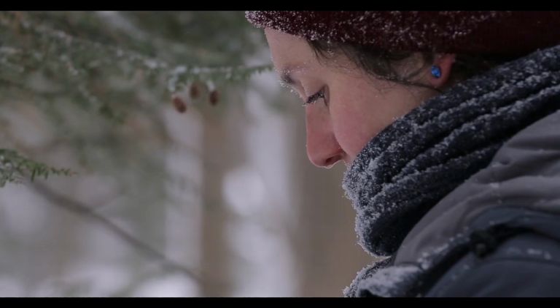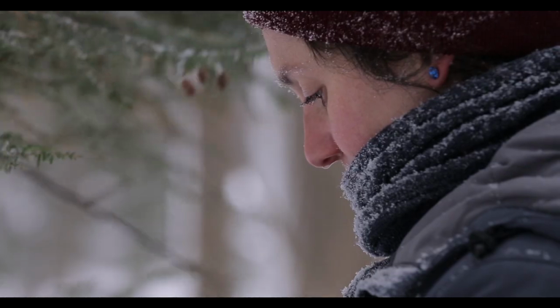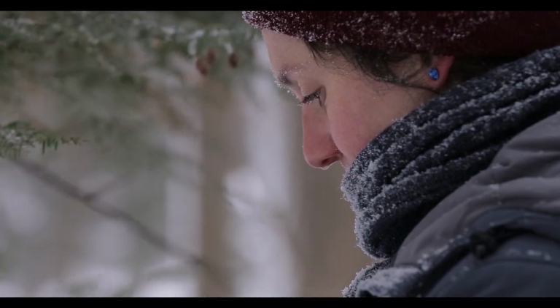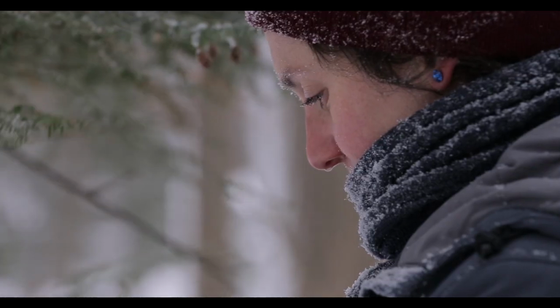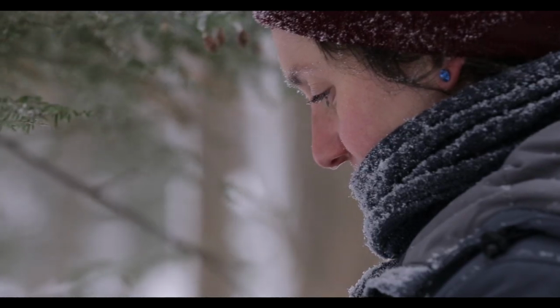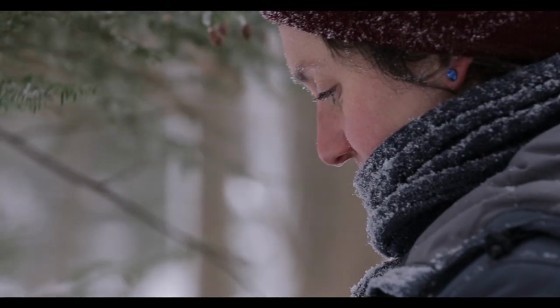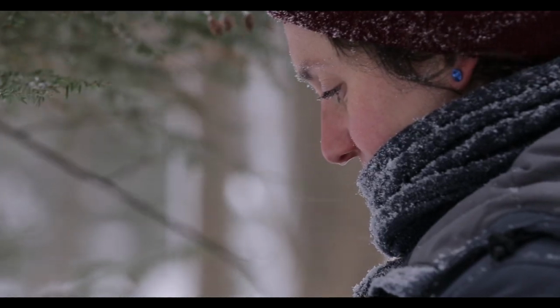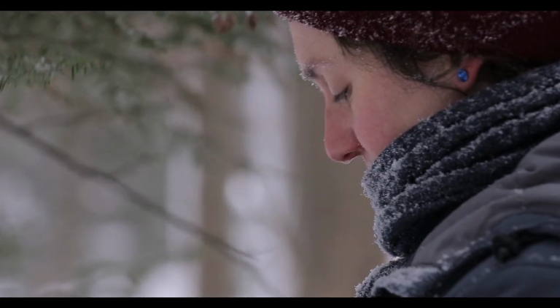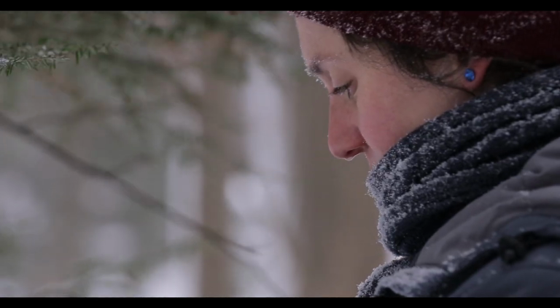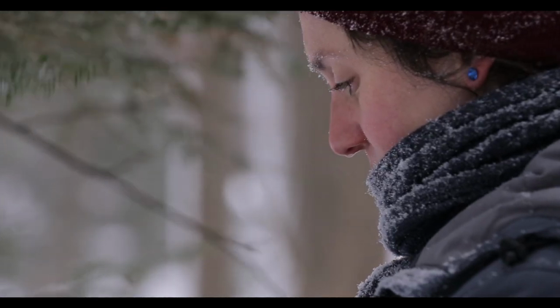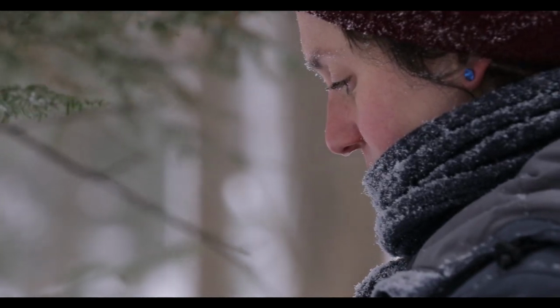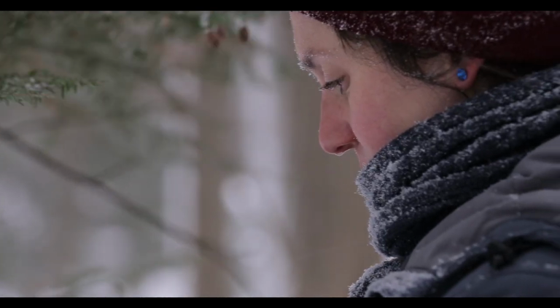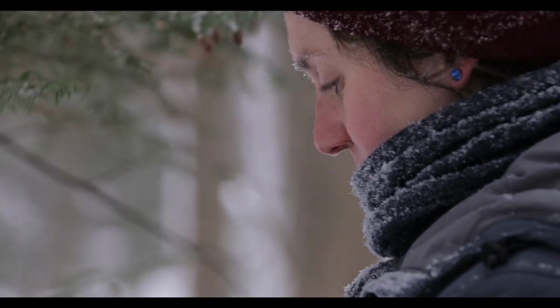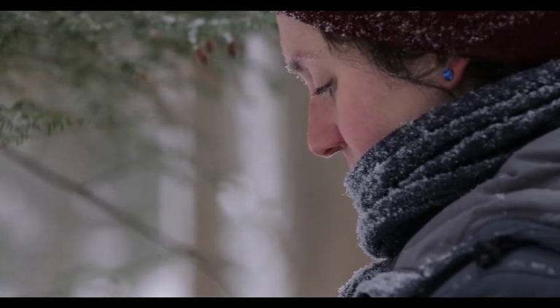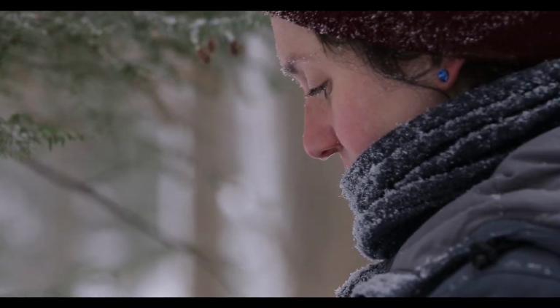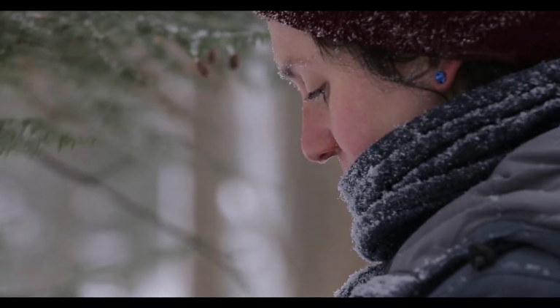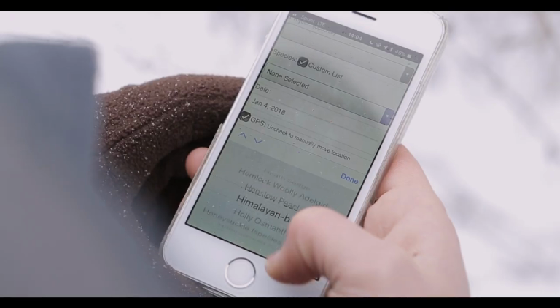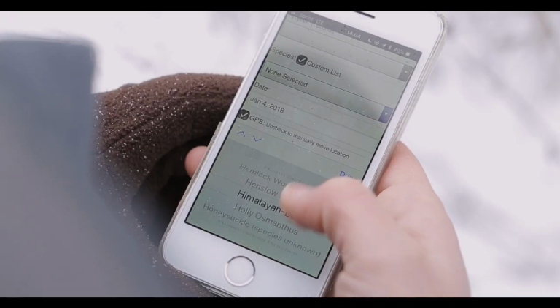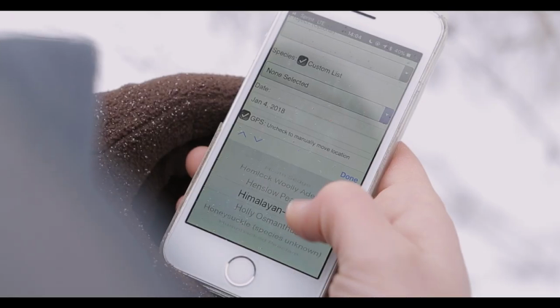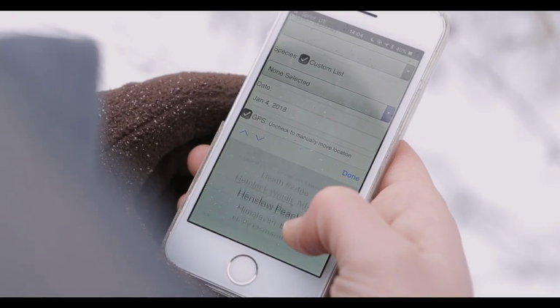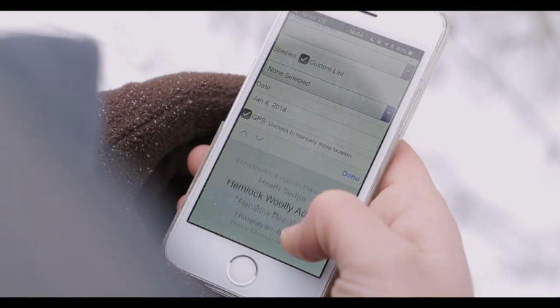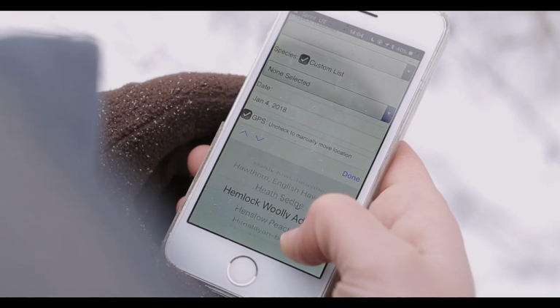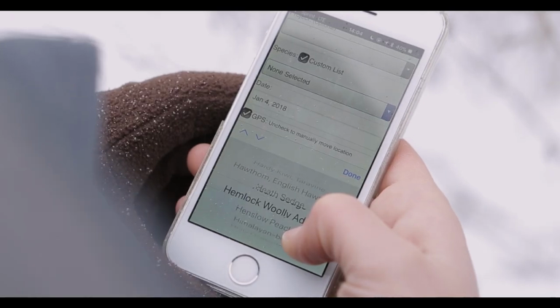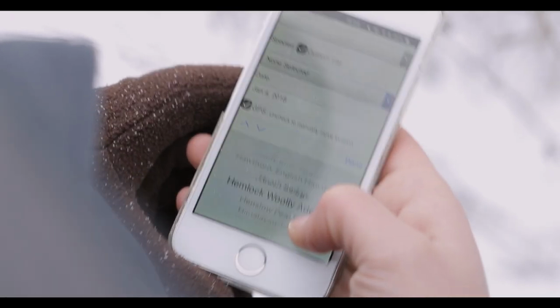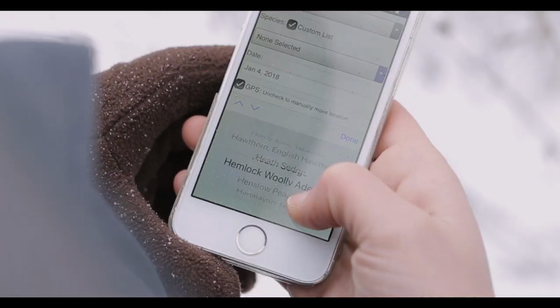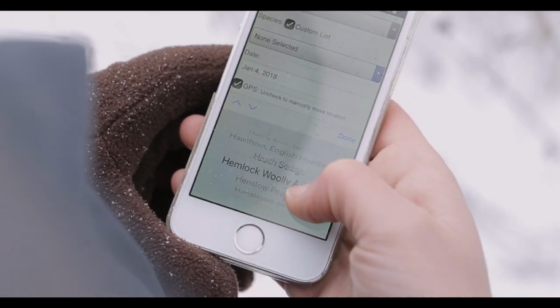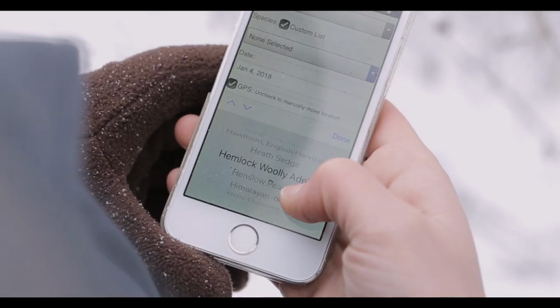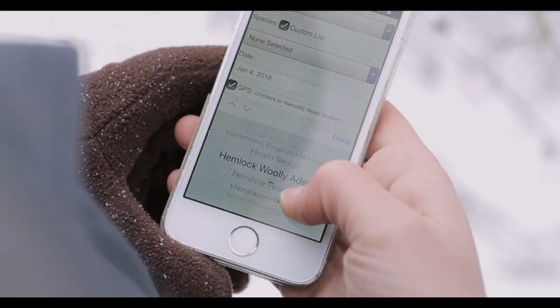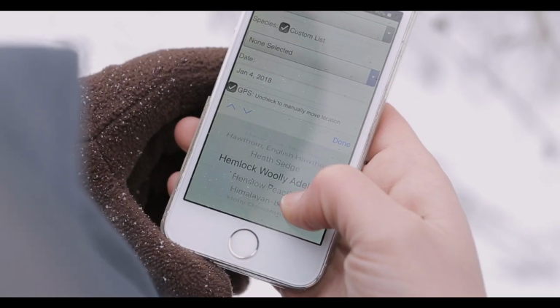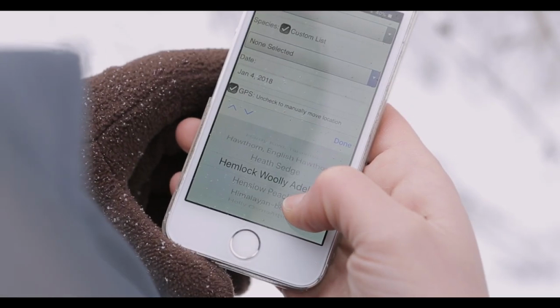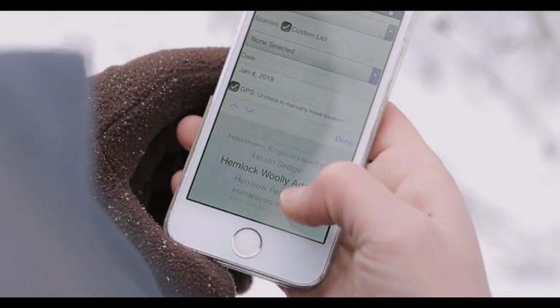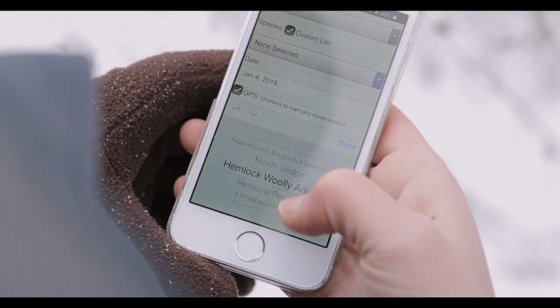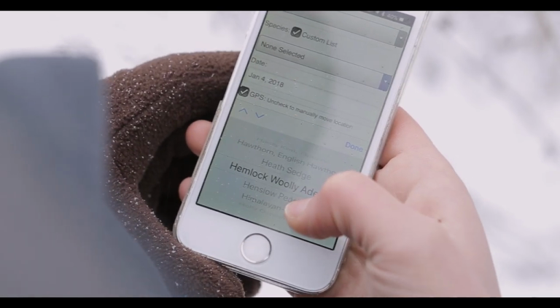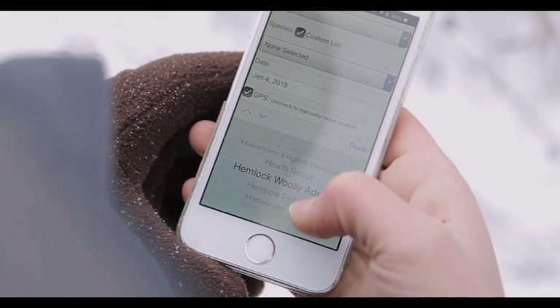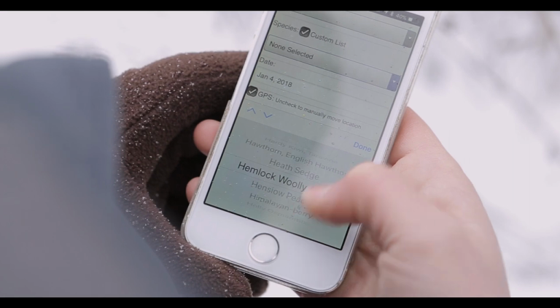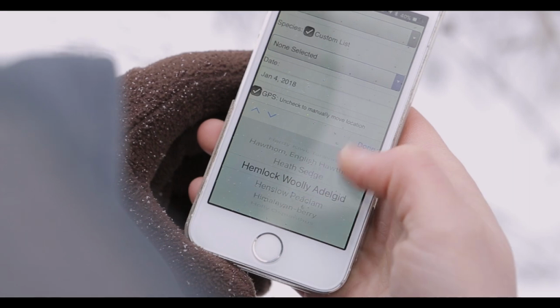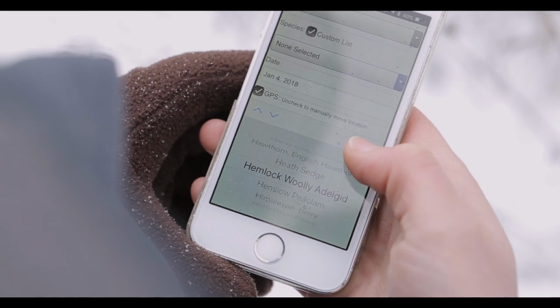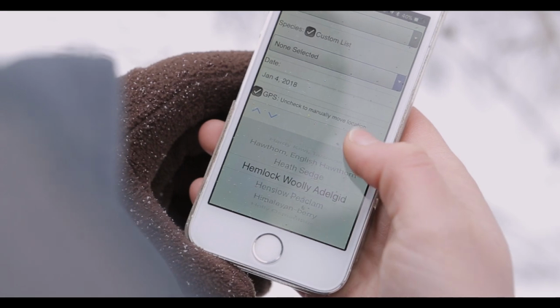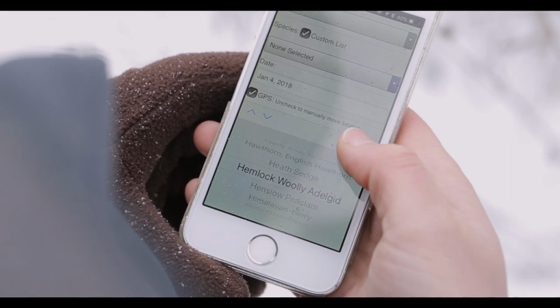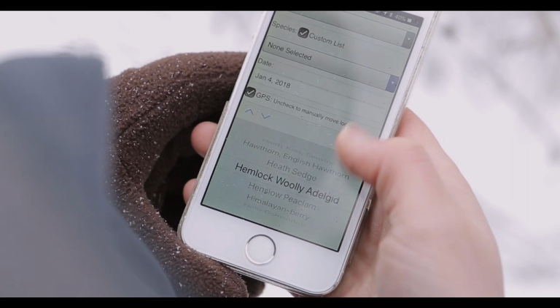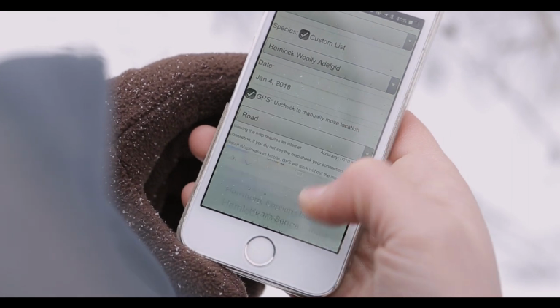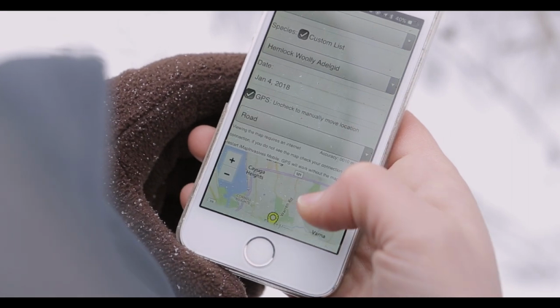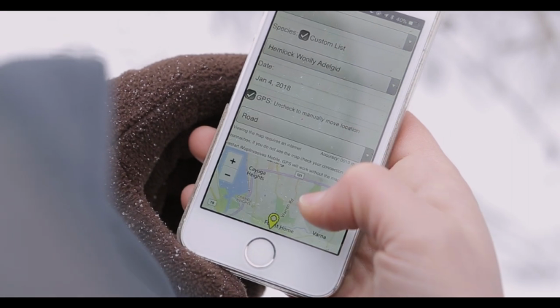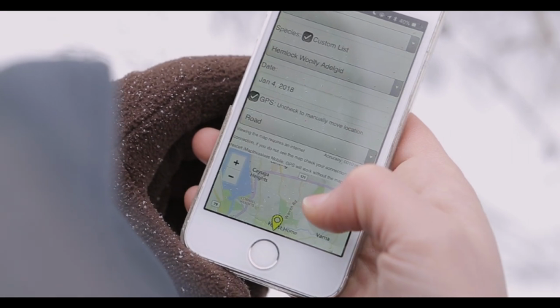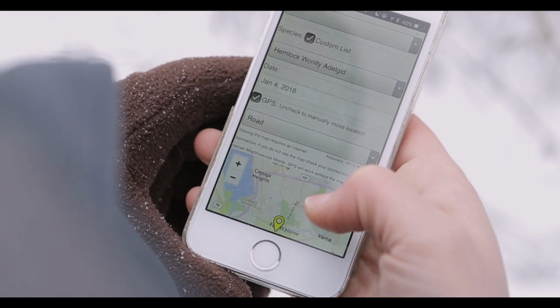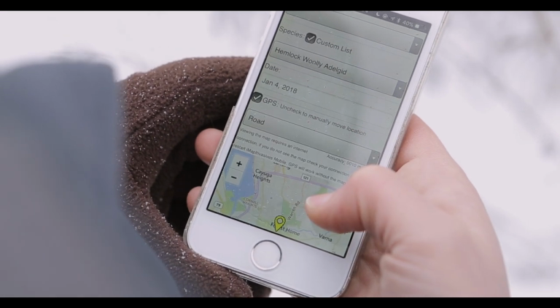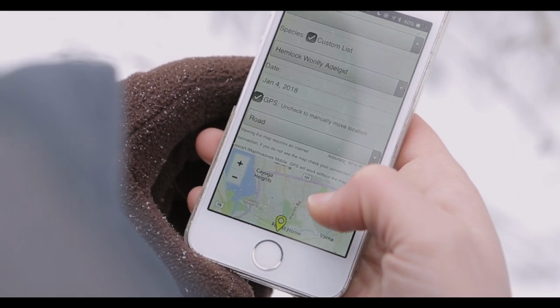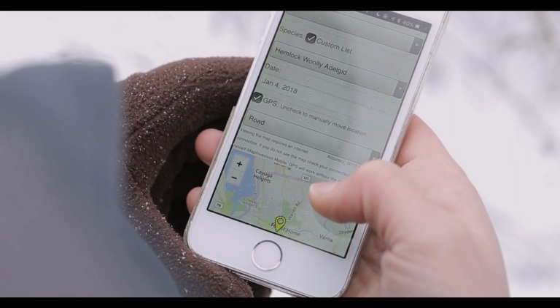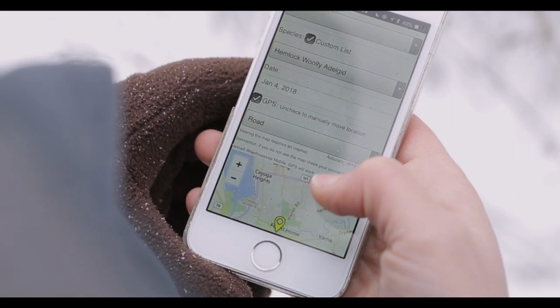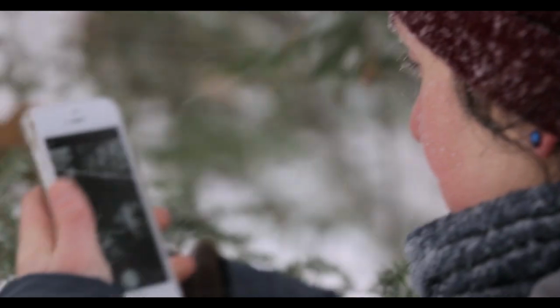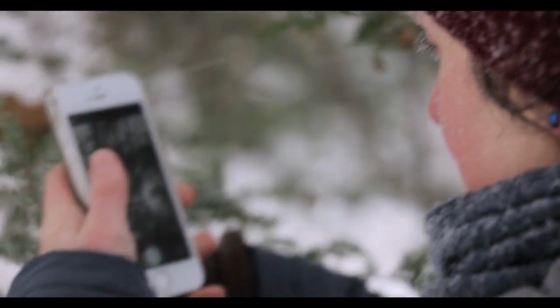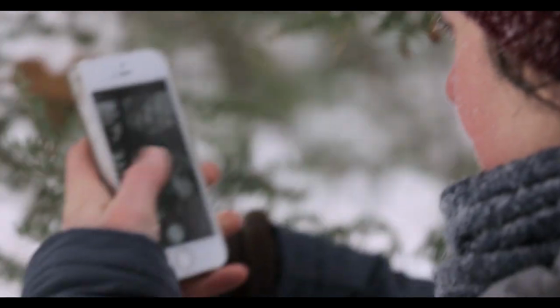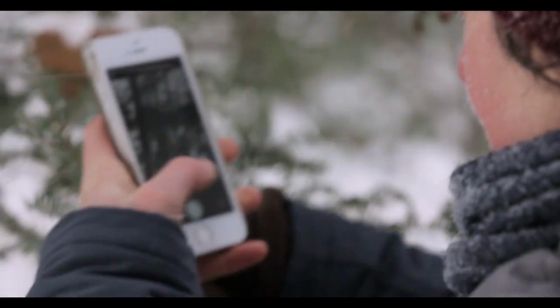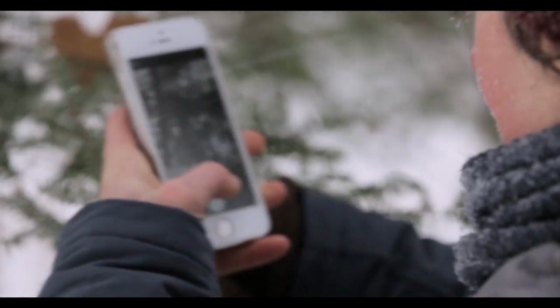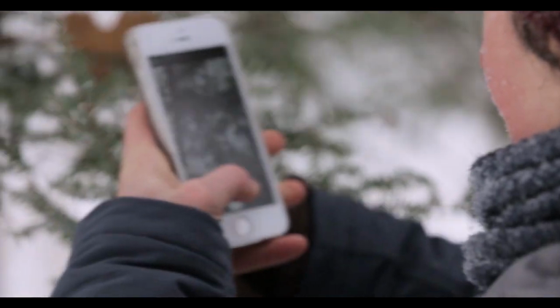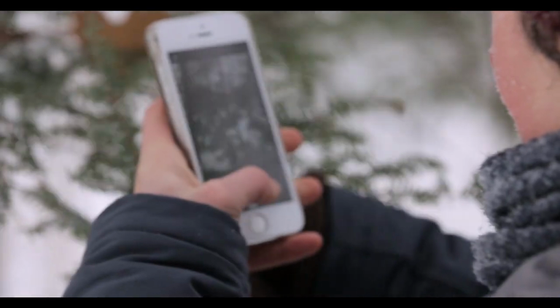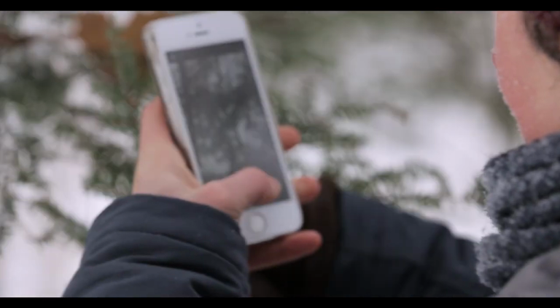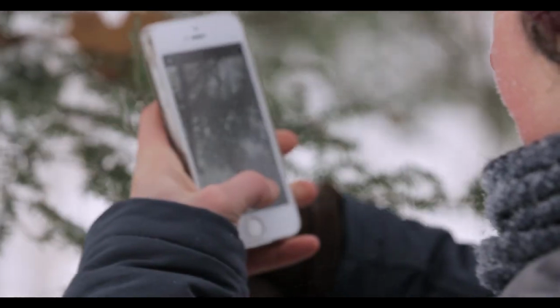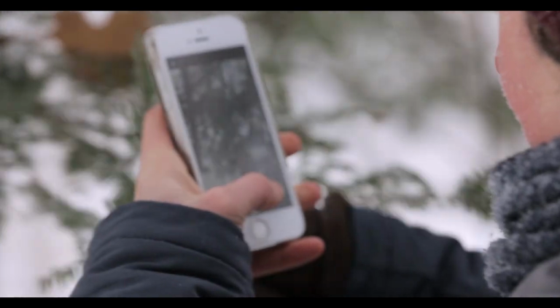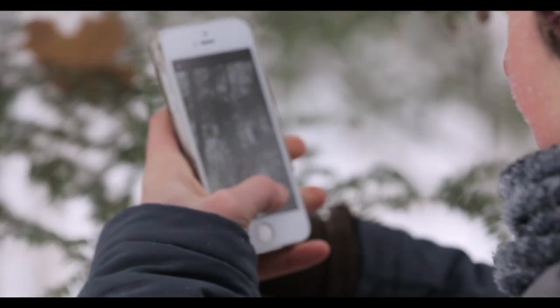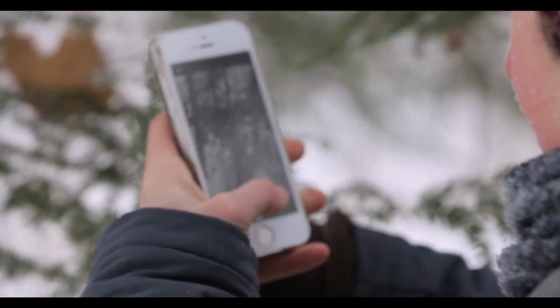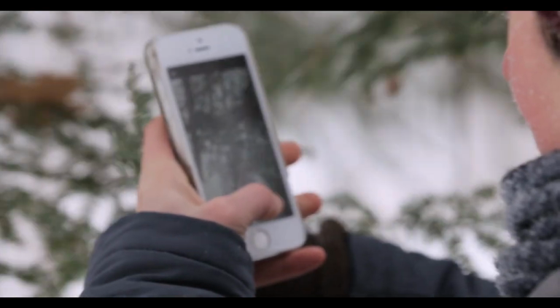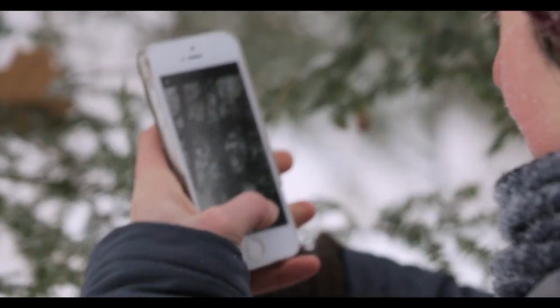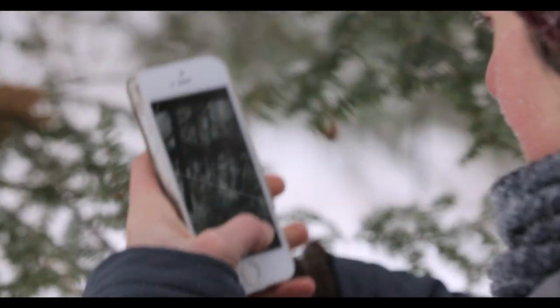There are several options for reporting findings of HWA. One is using the smartphone app New York iMapInvasives.